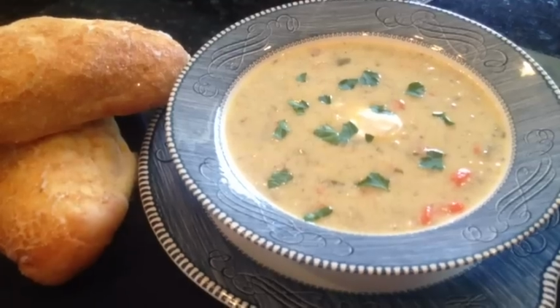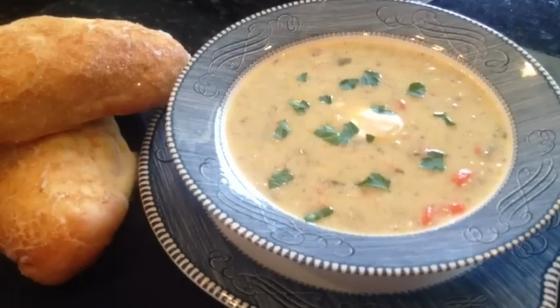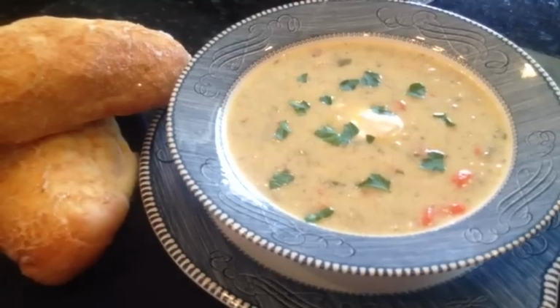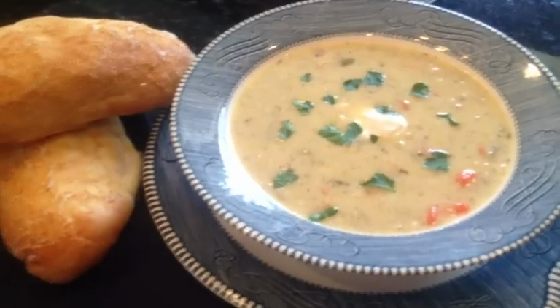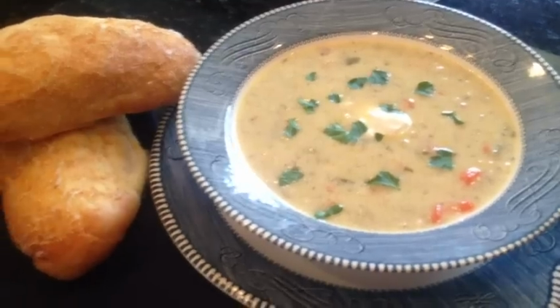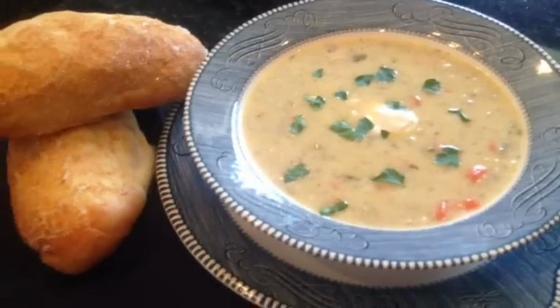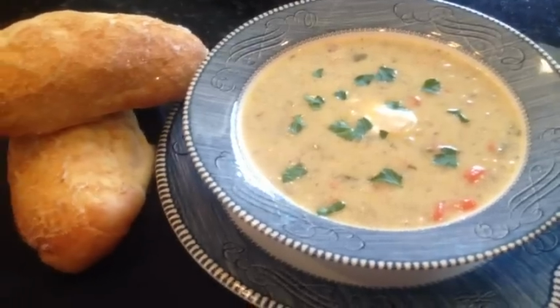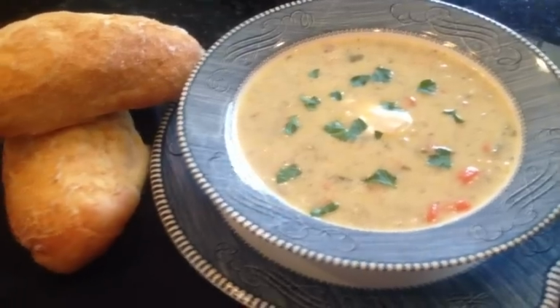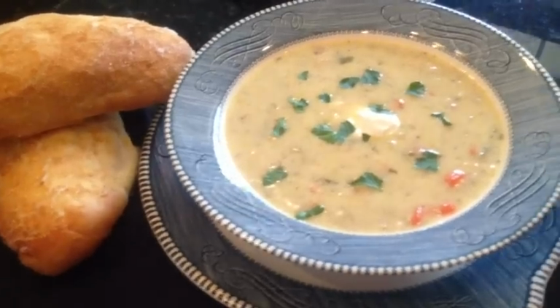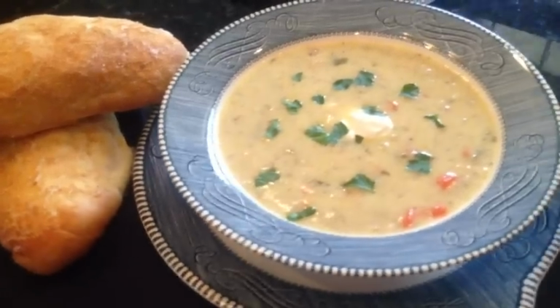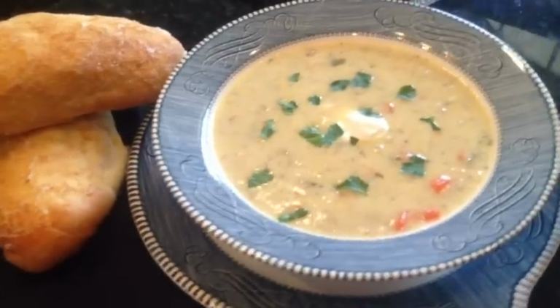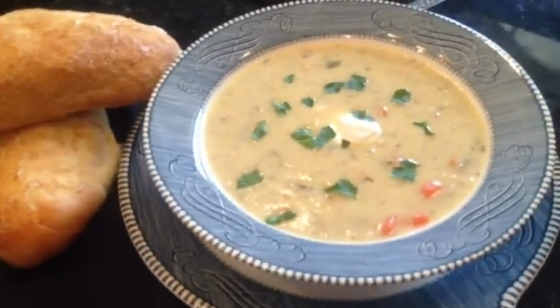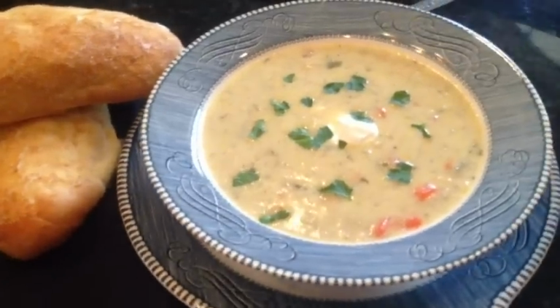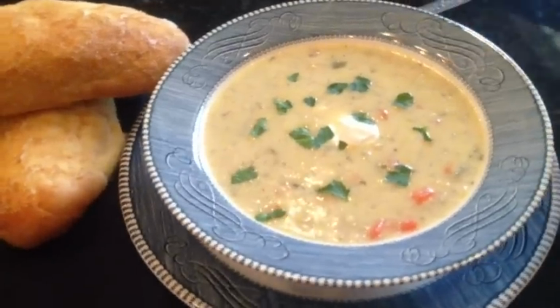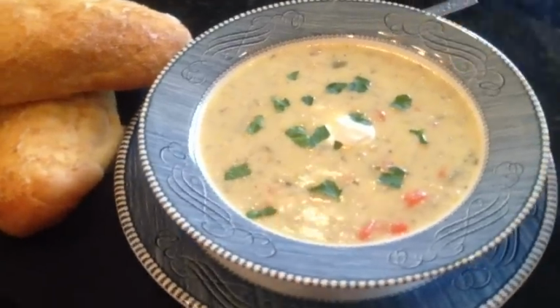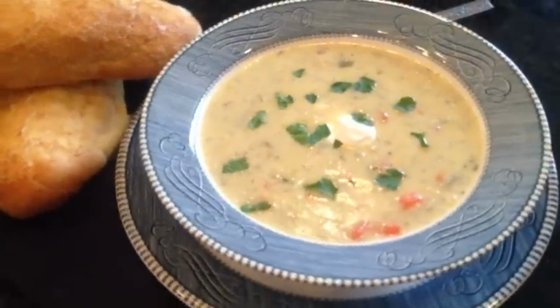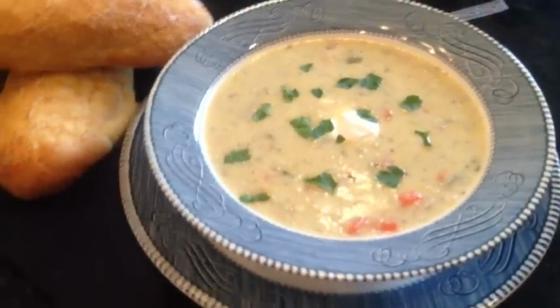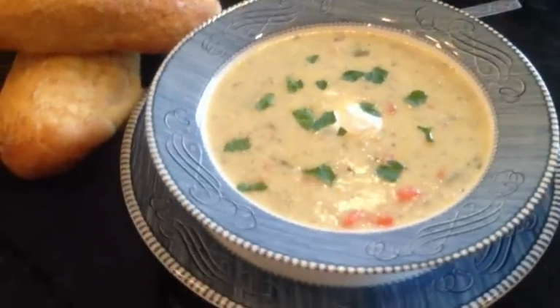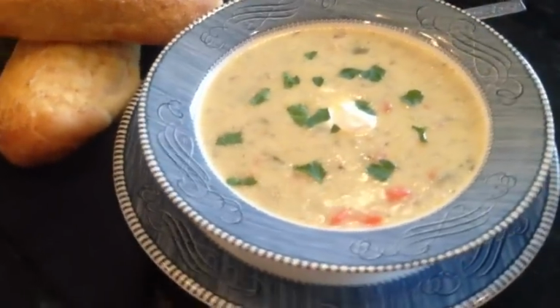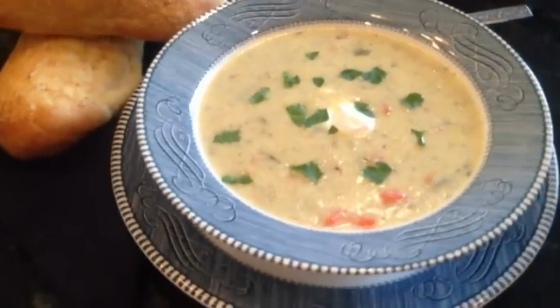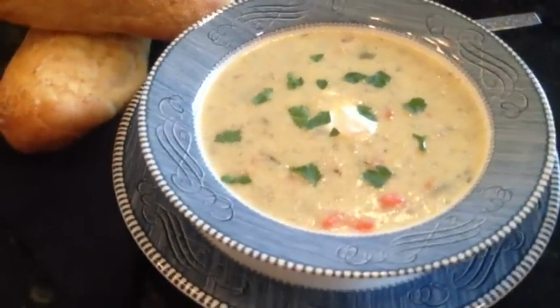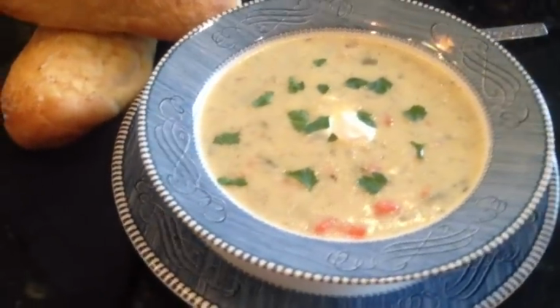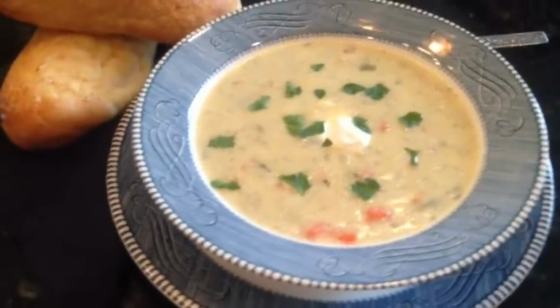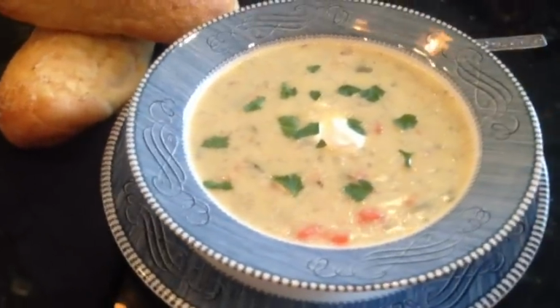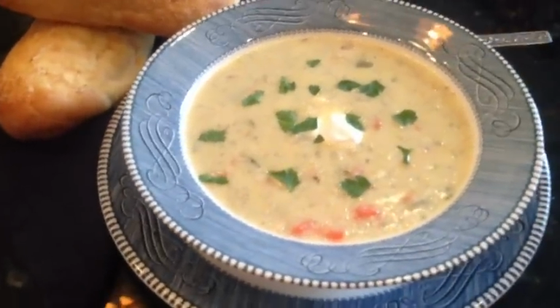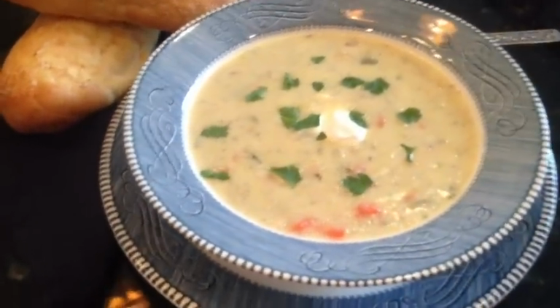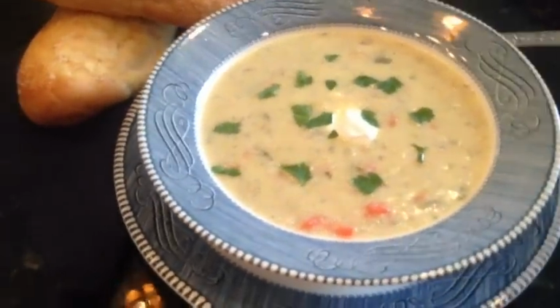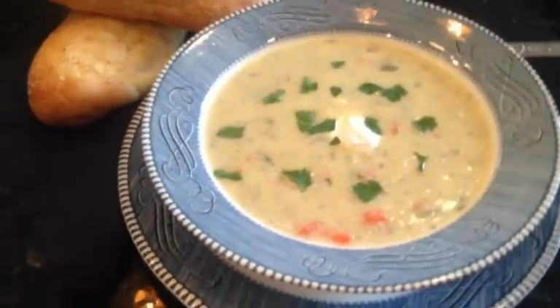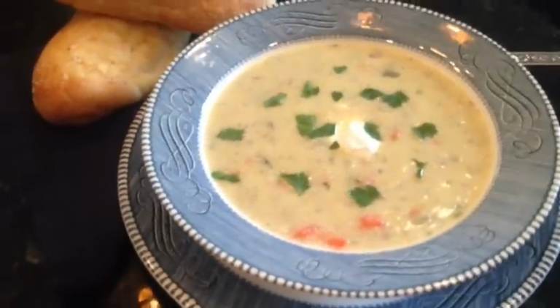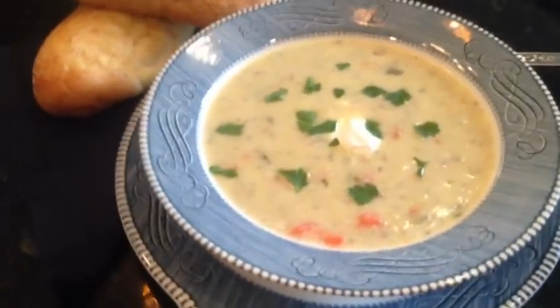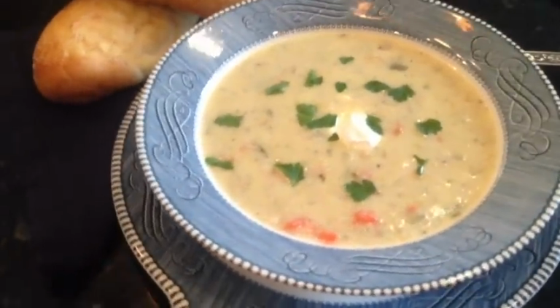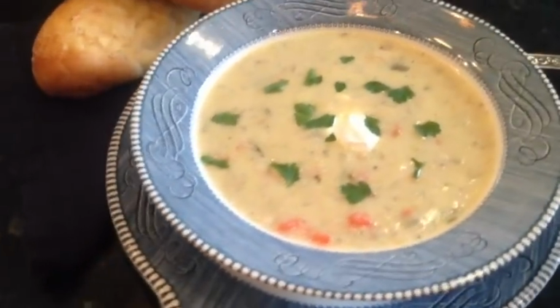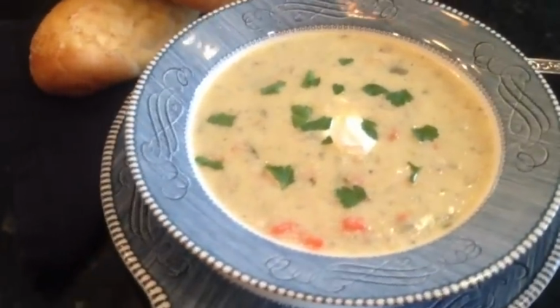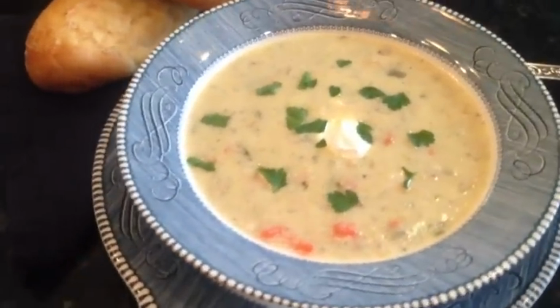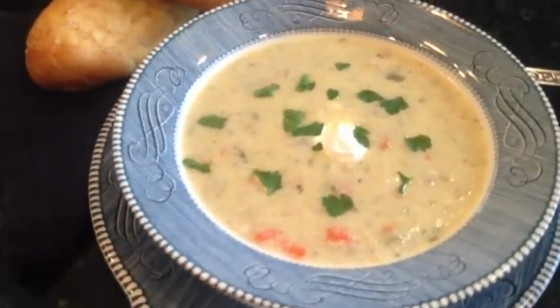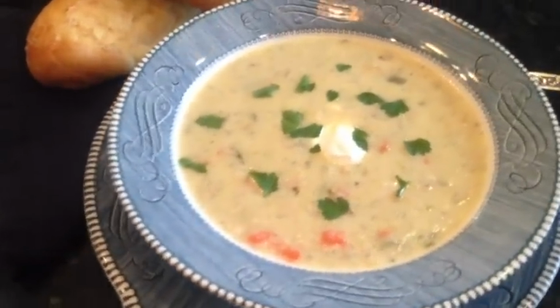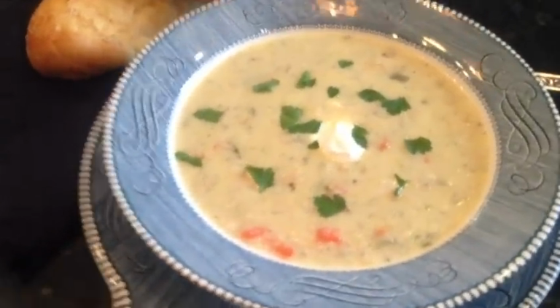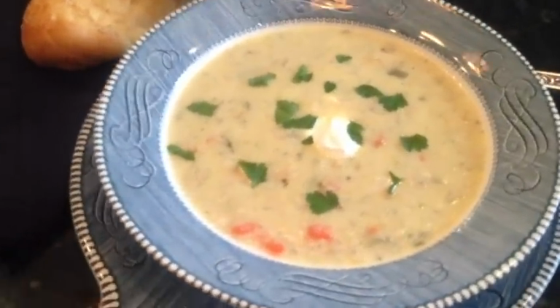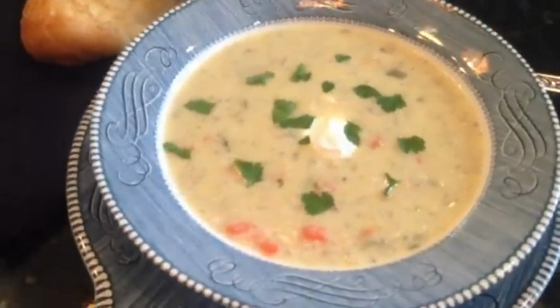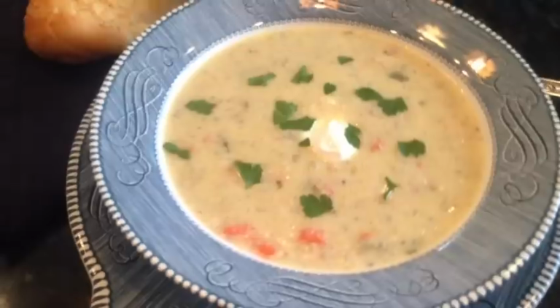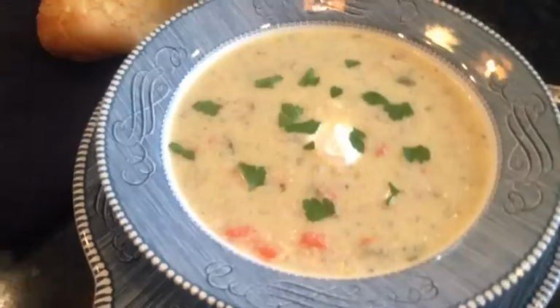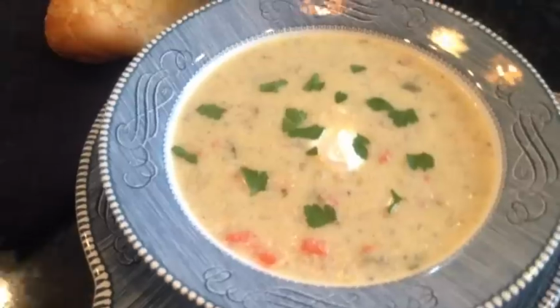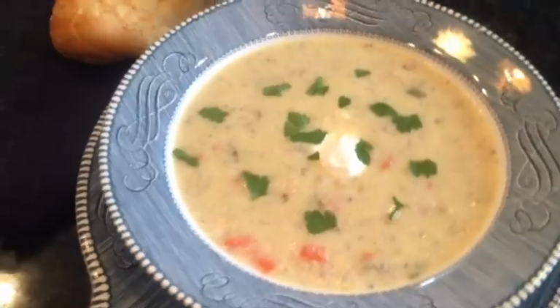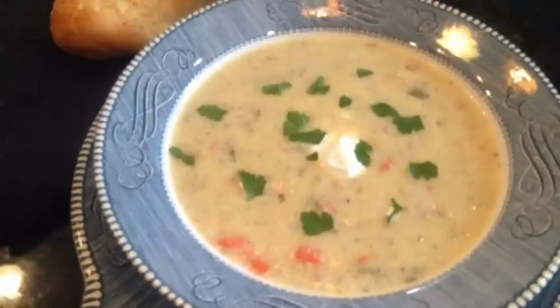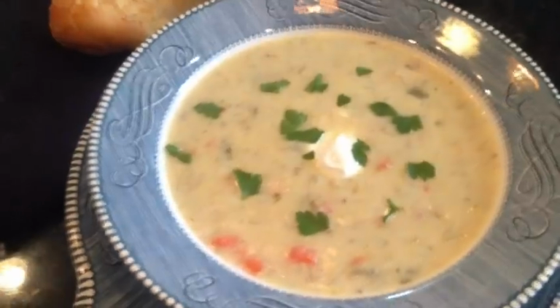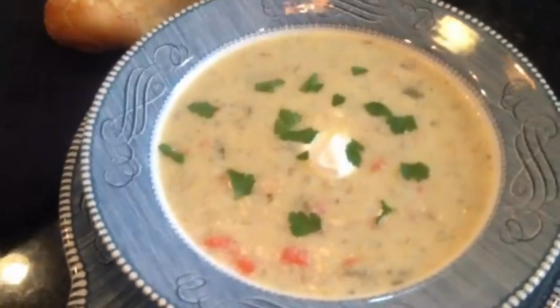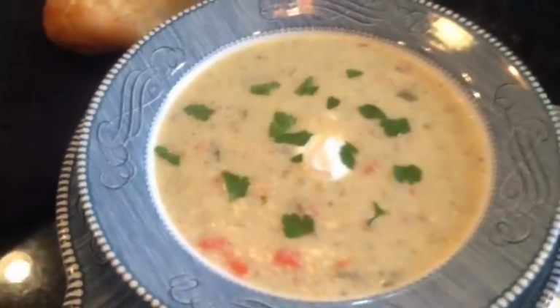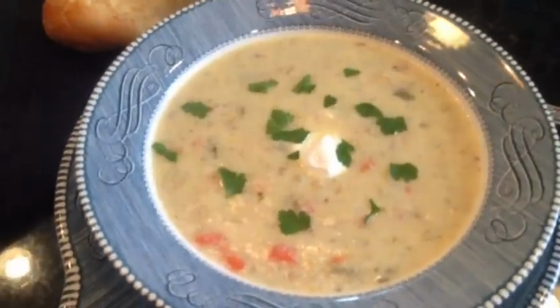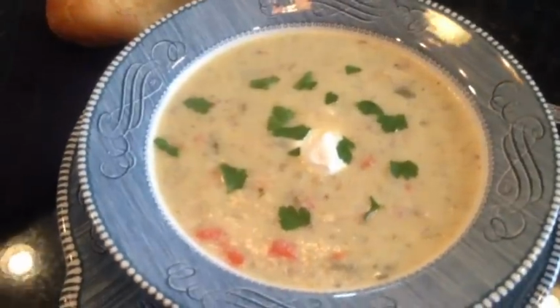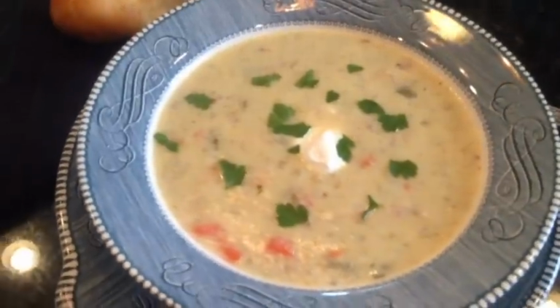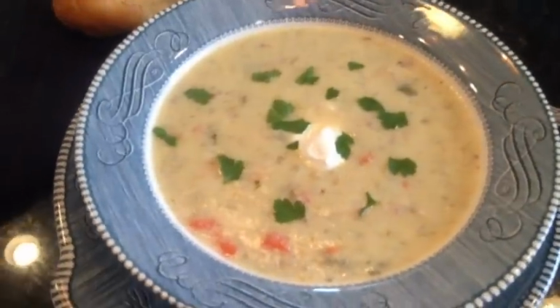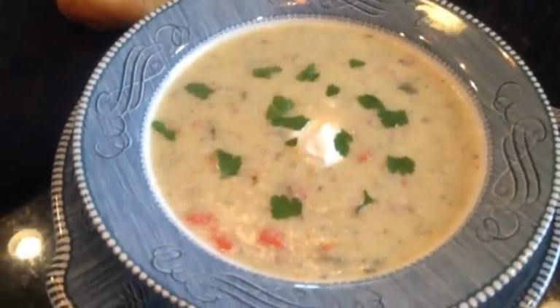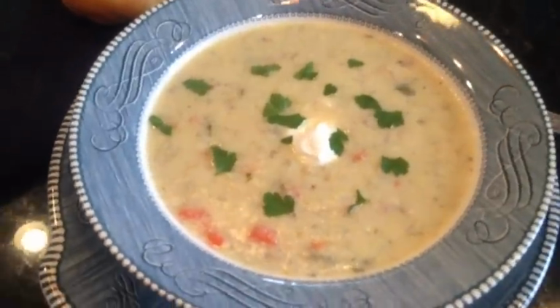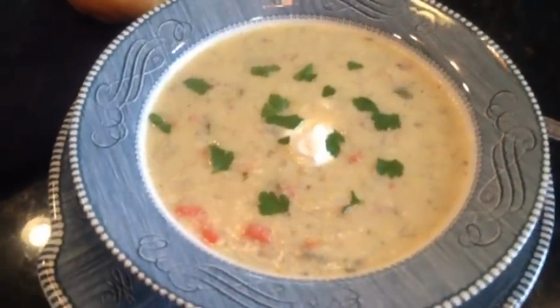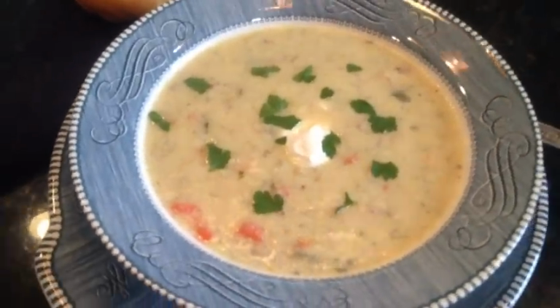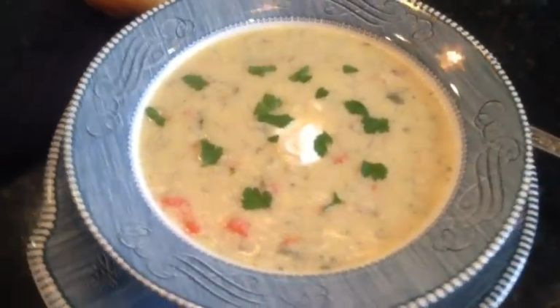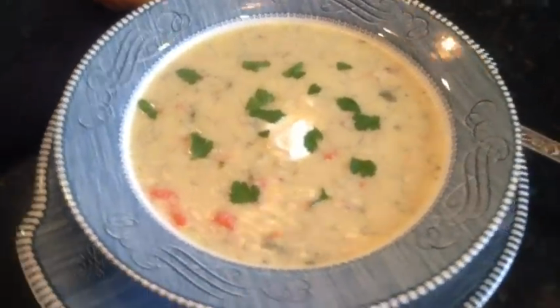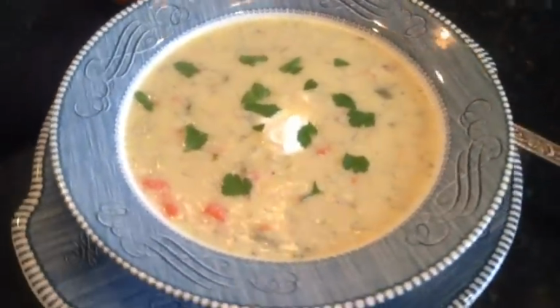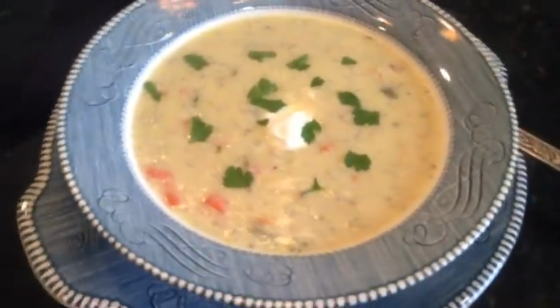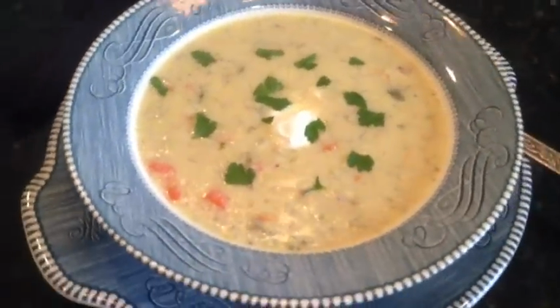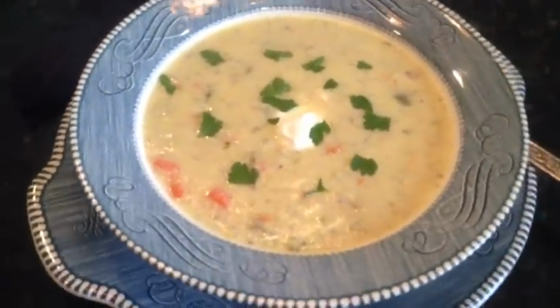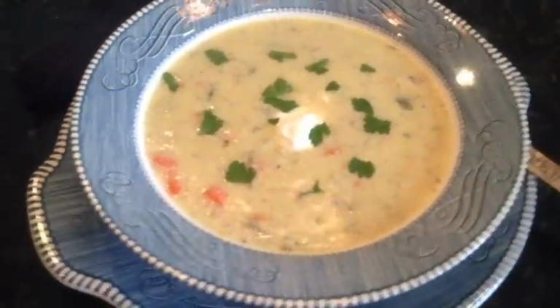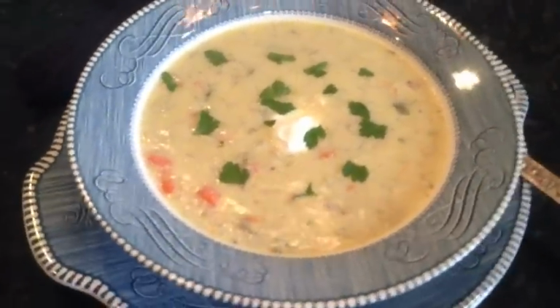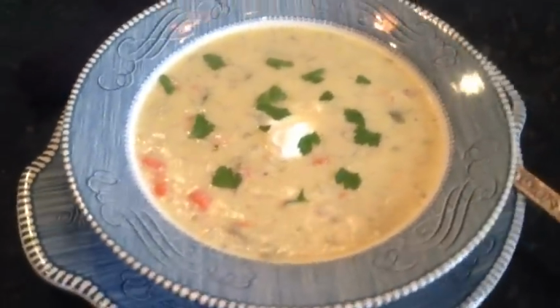Making soups is simple and easy. Today I'm going to show you how to make excellent creamy mustard chicken soup.